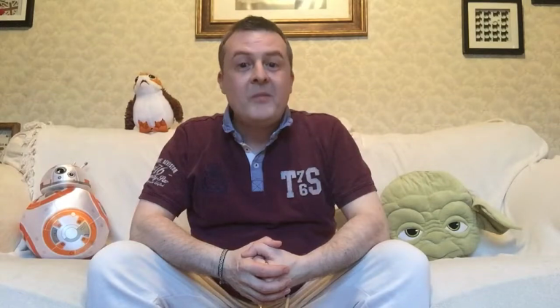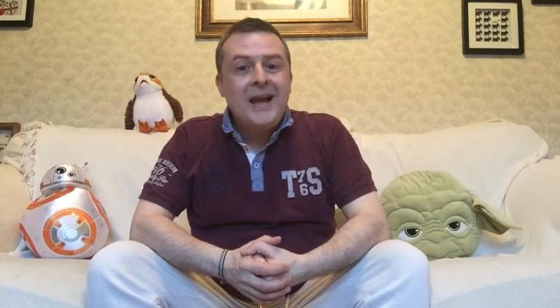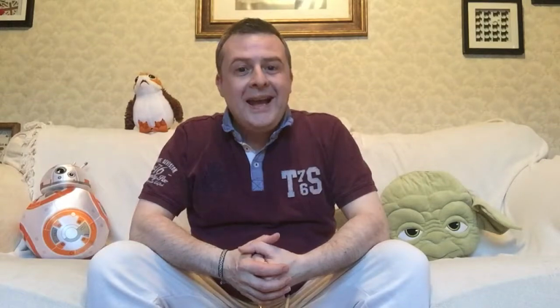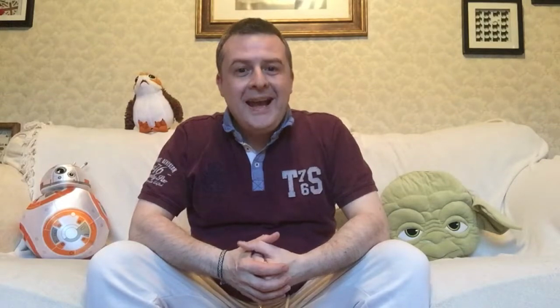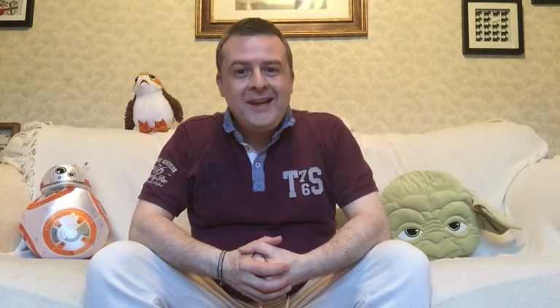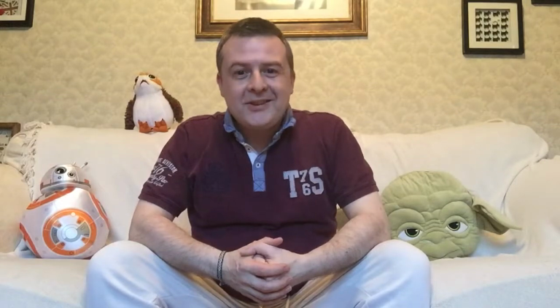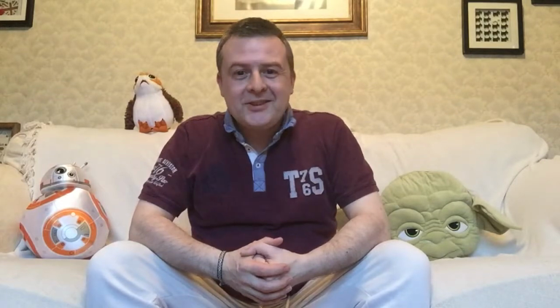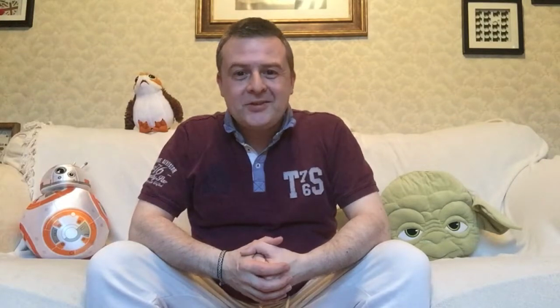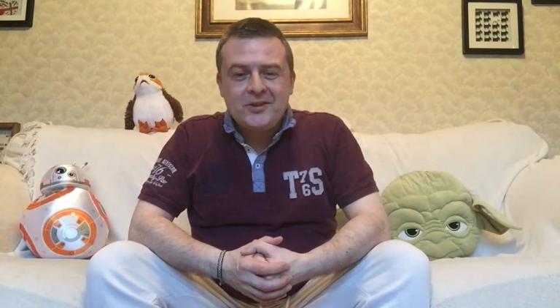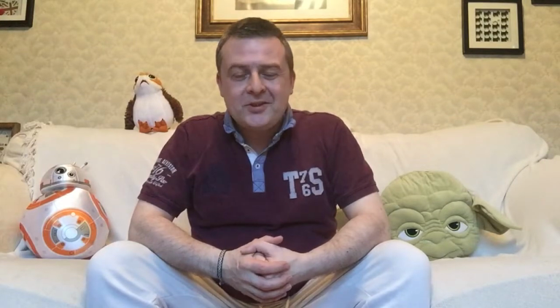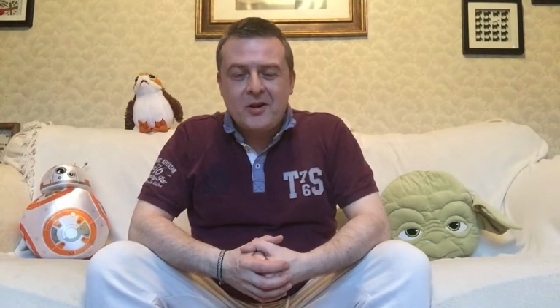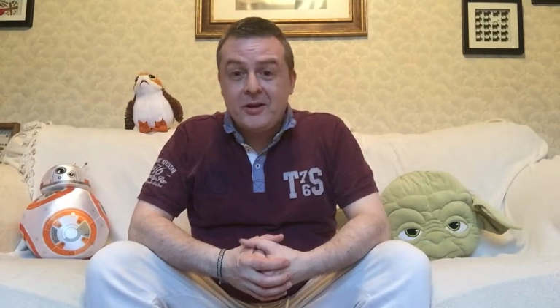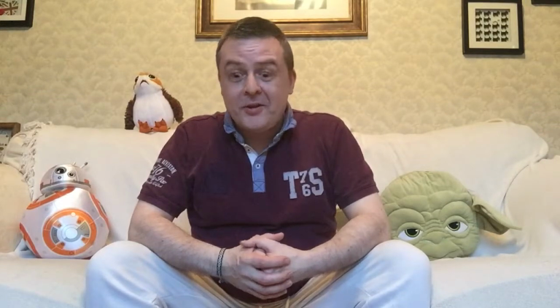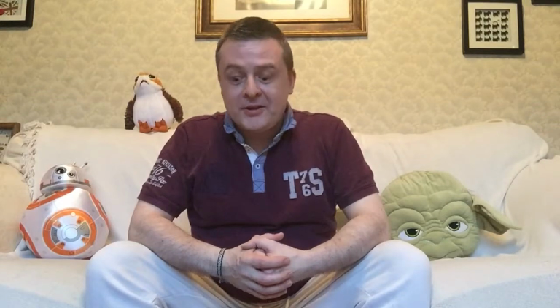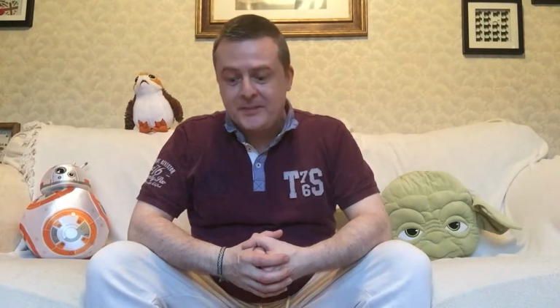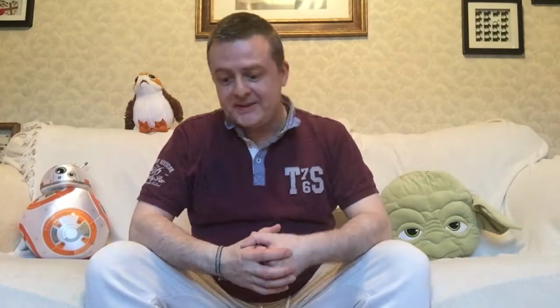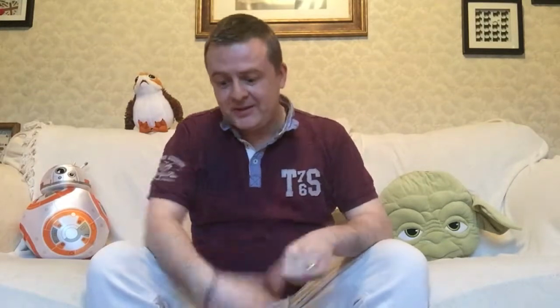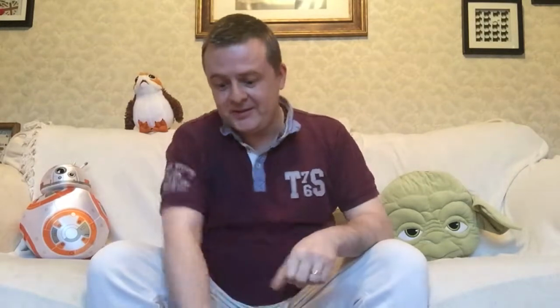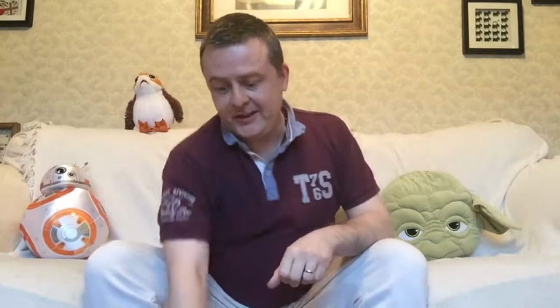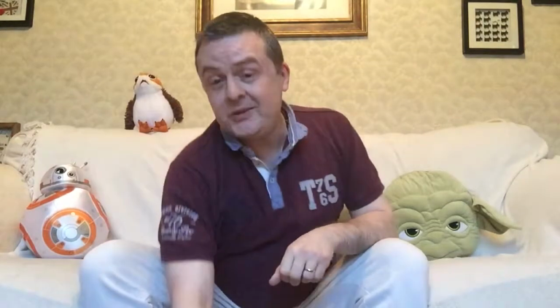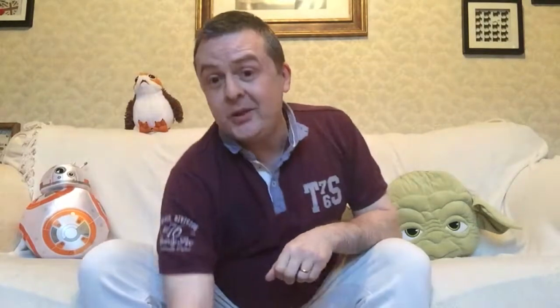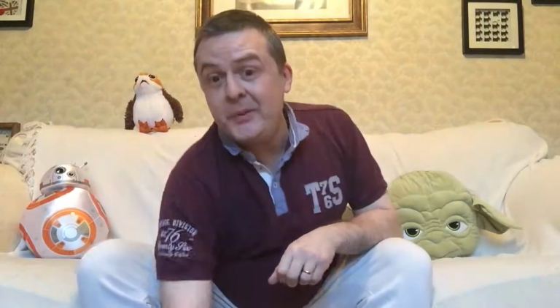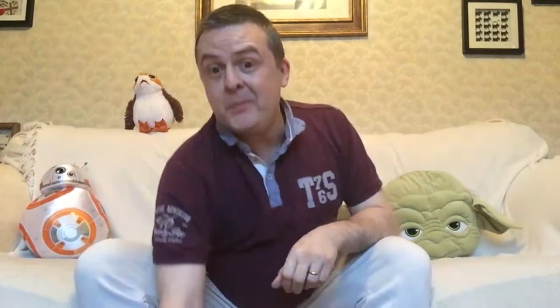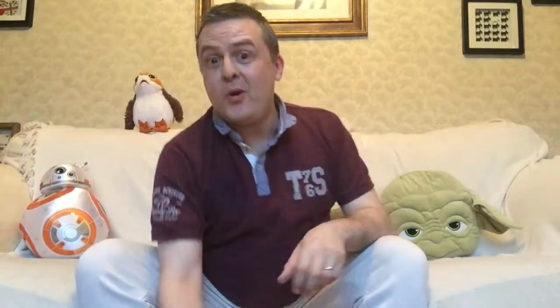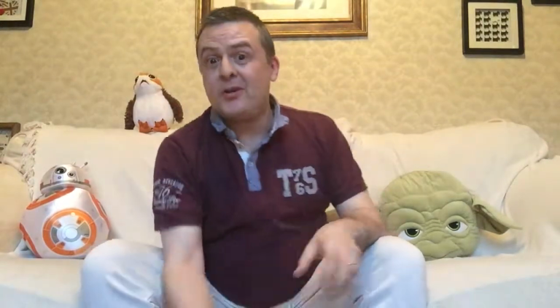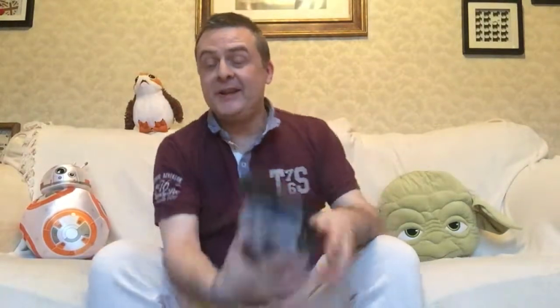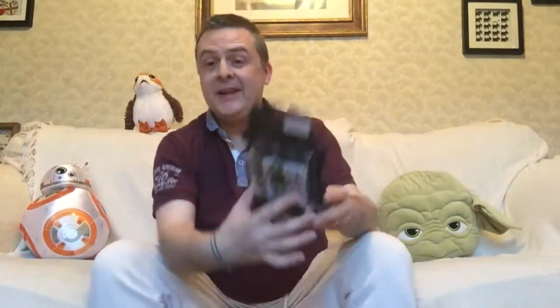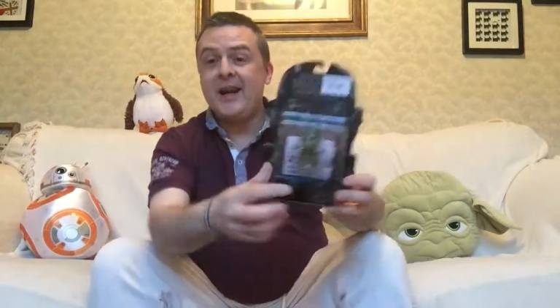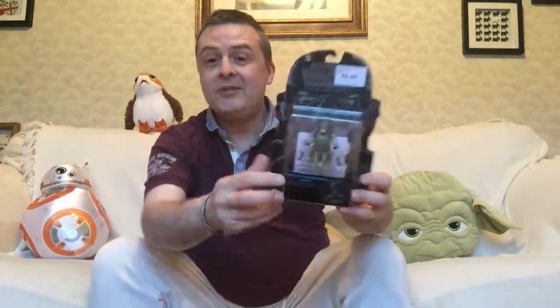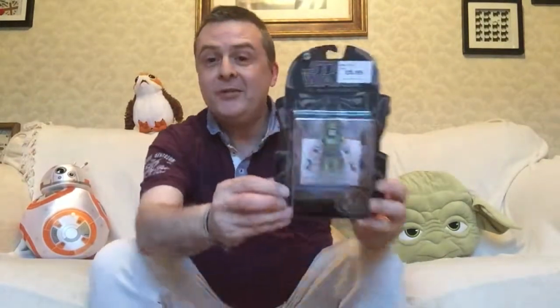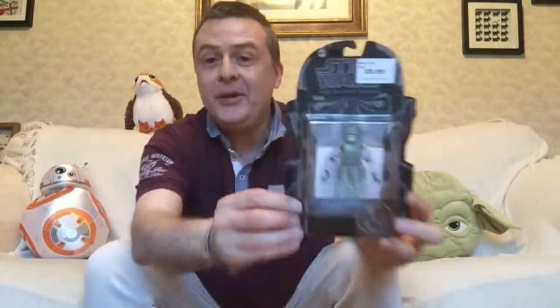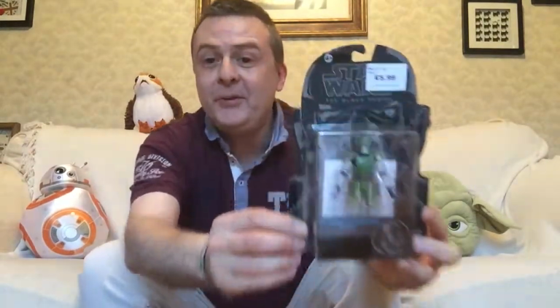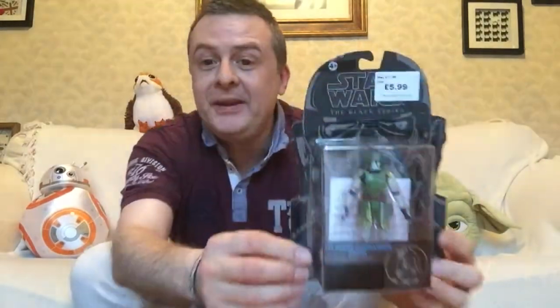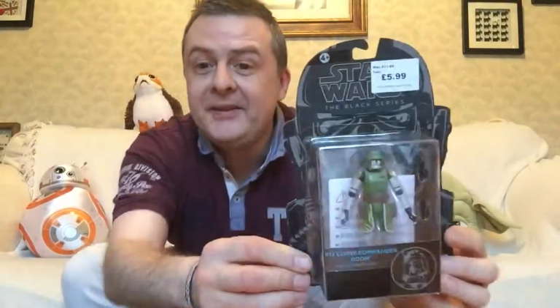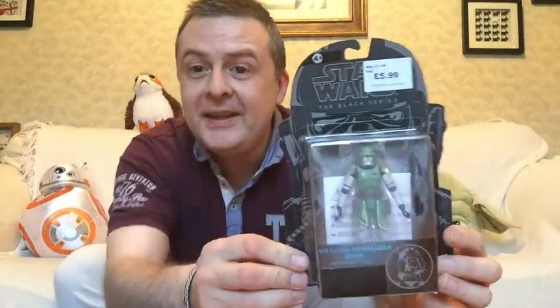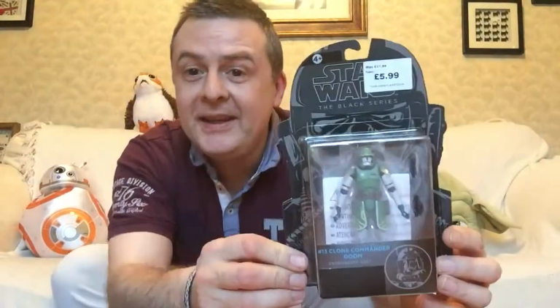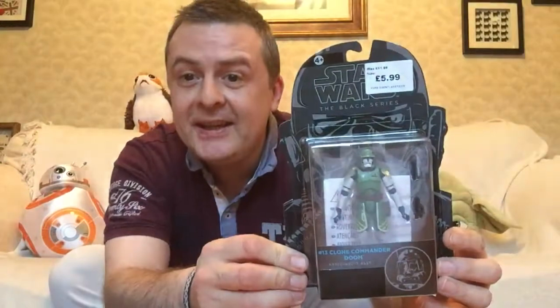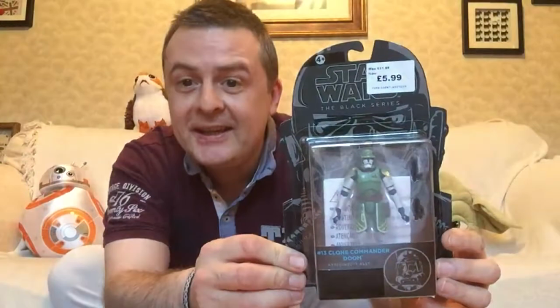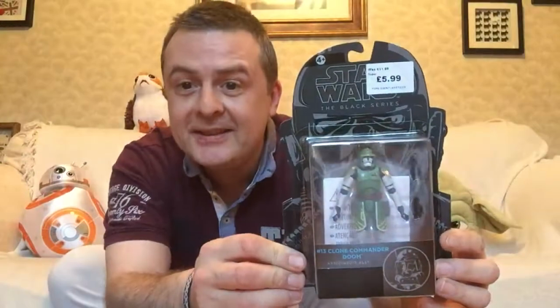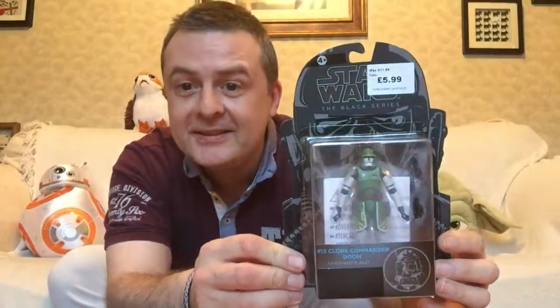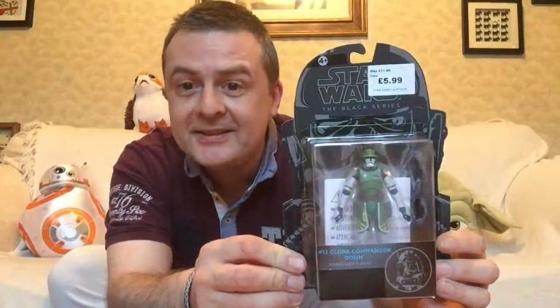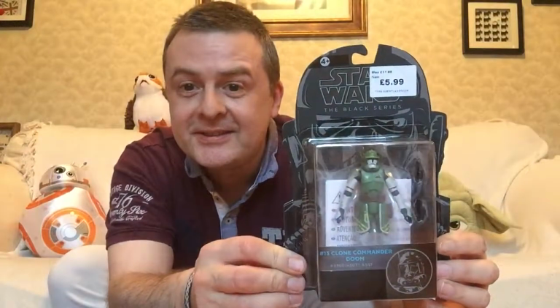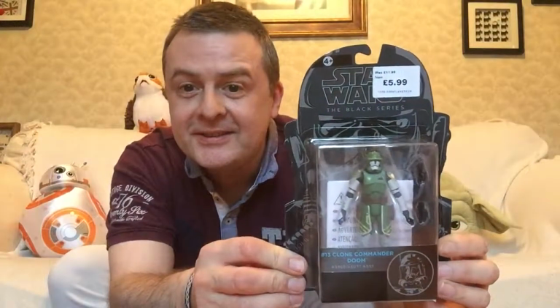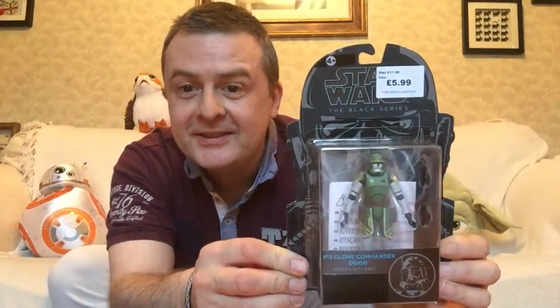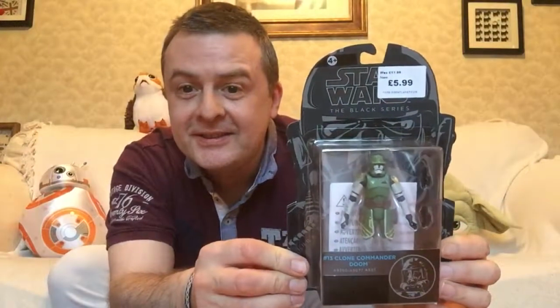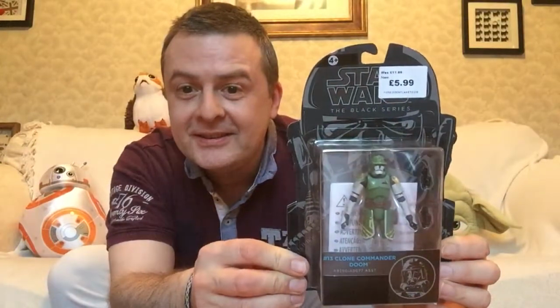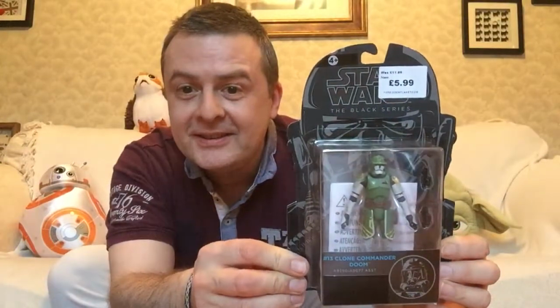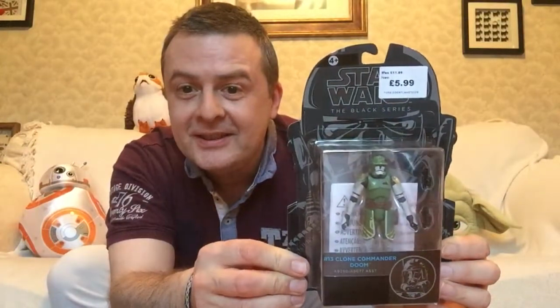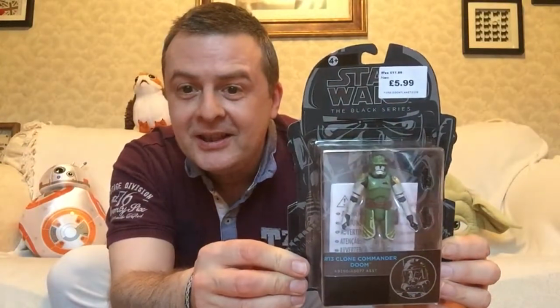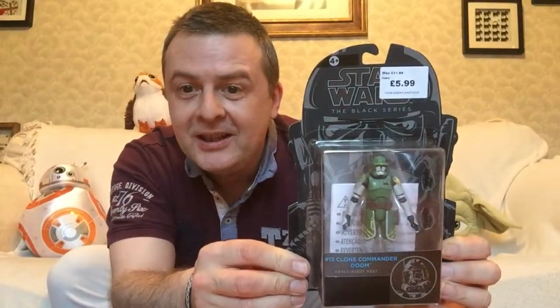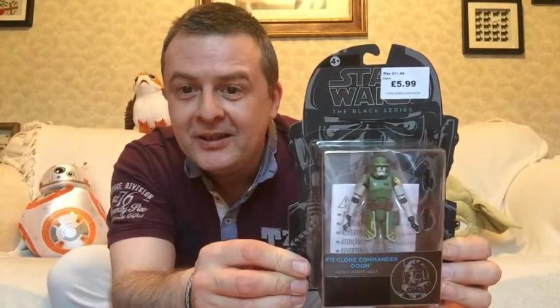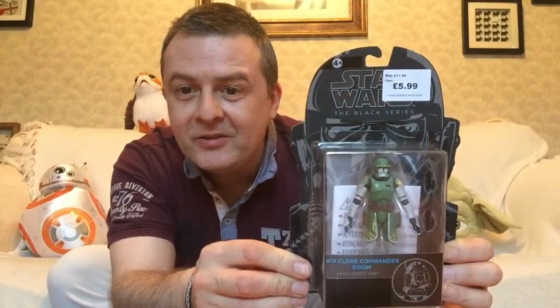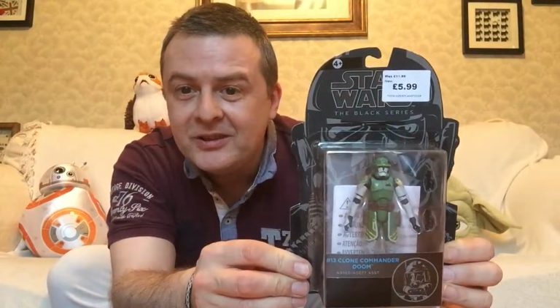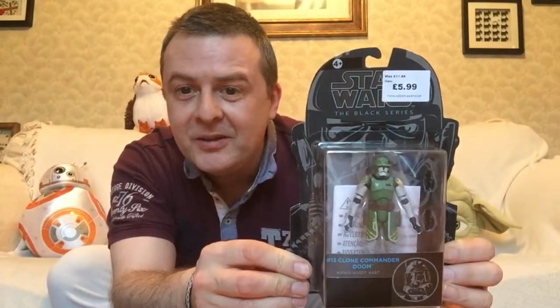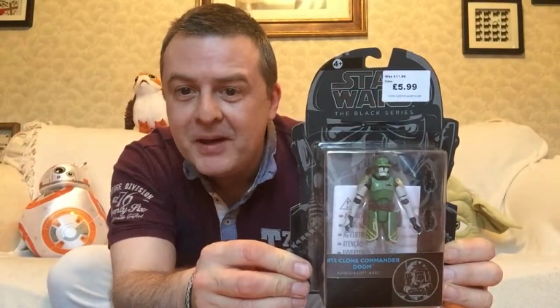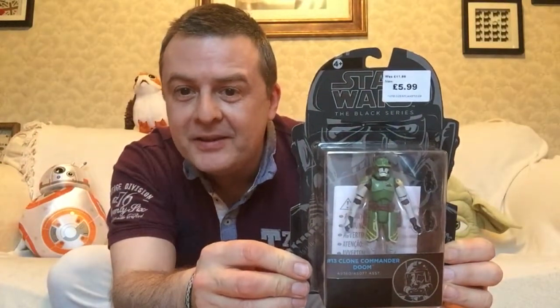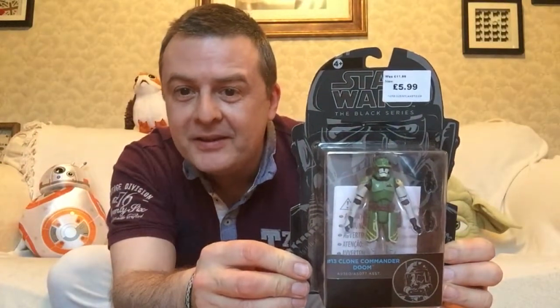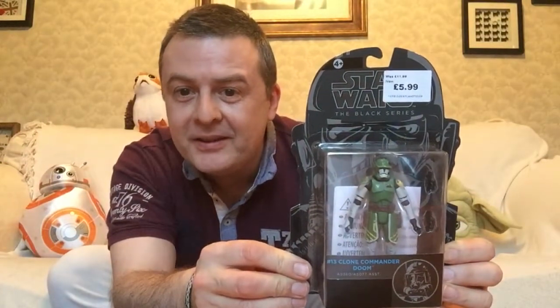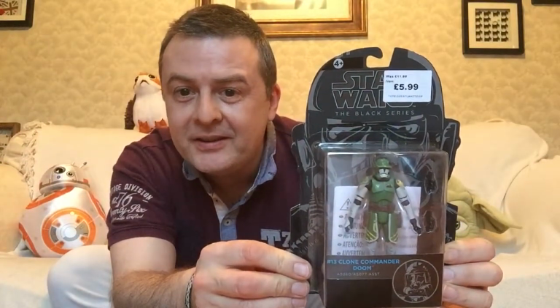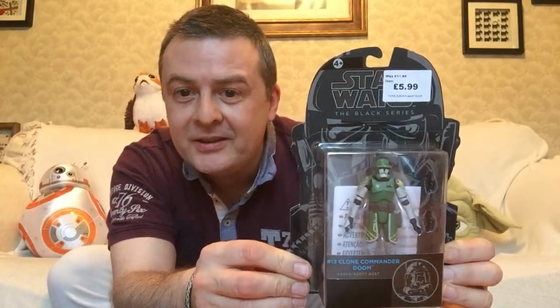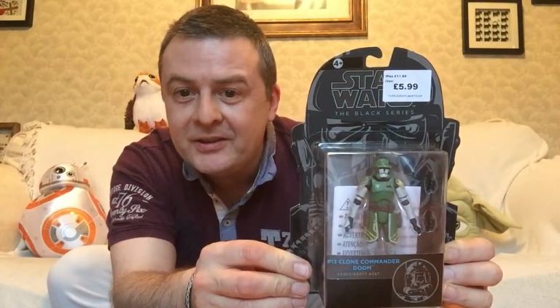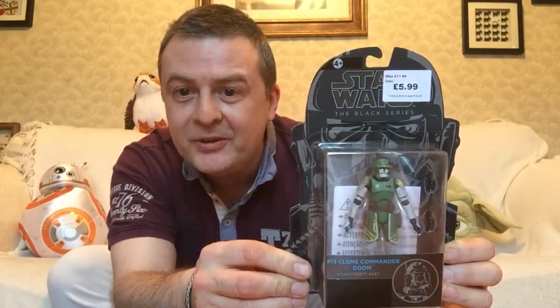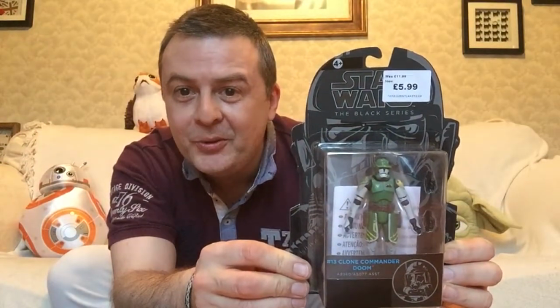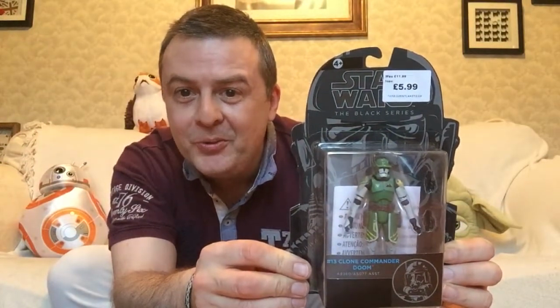Hey guys, it's Rosco, and on the Space Coach set, I'm going to be unboxing and reviewing this: Clone Commander Doom.